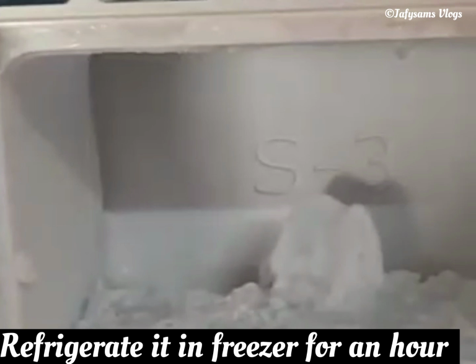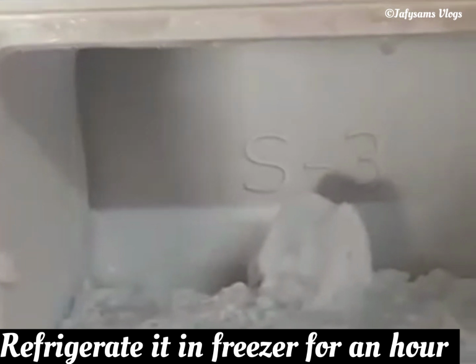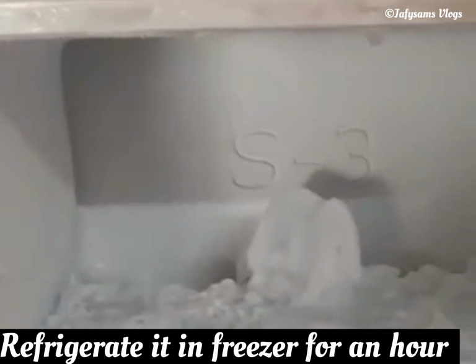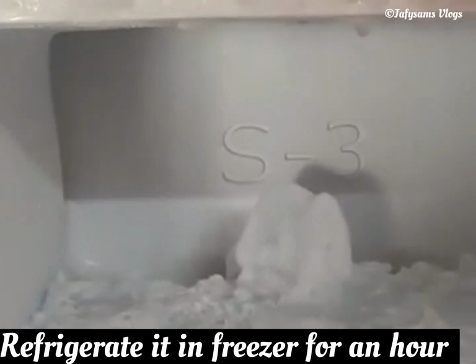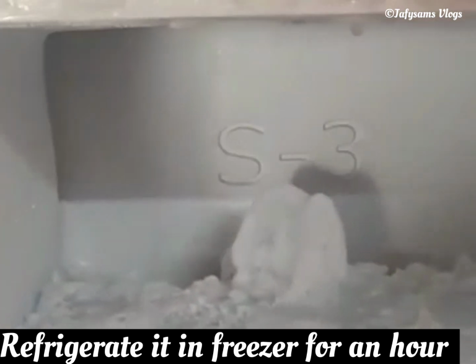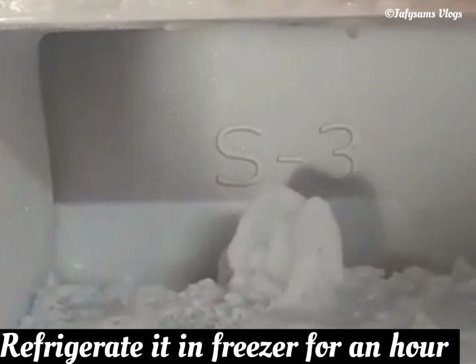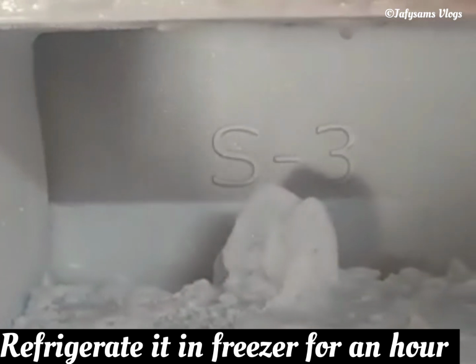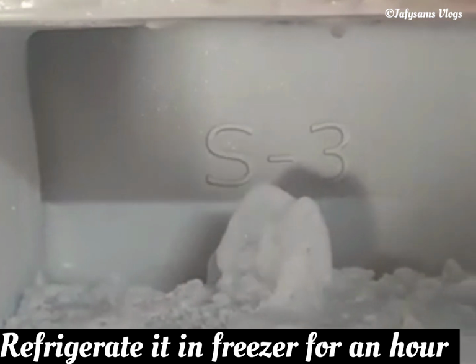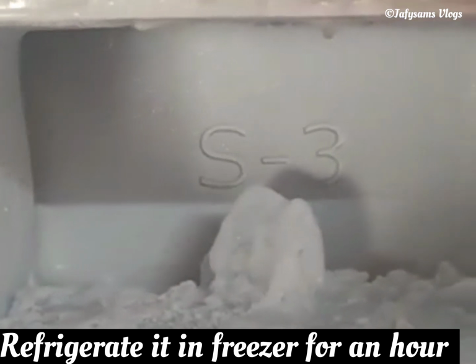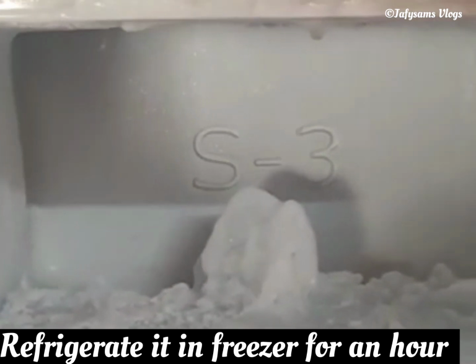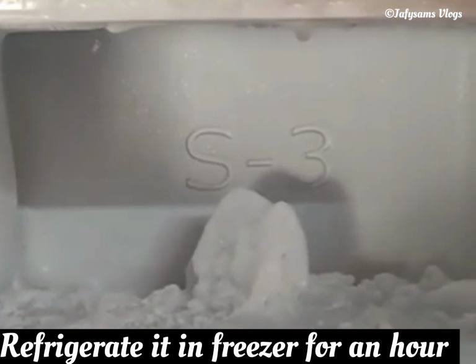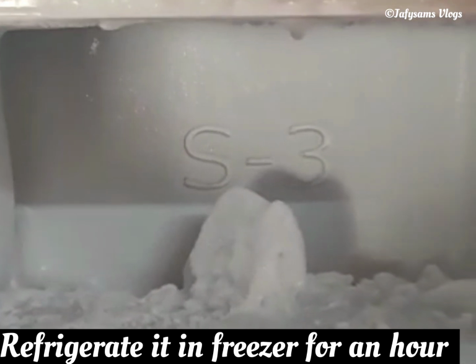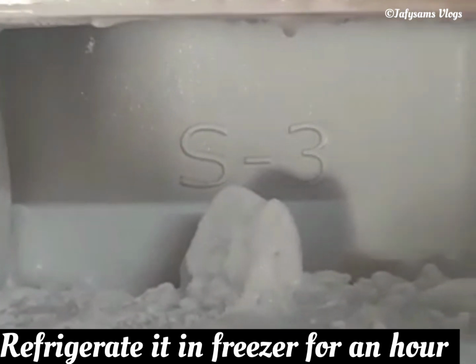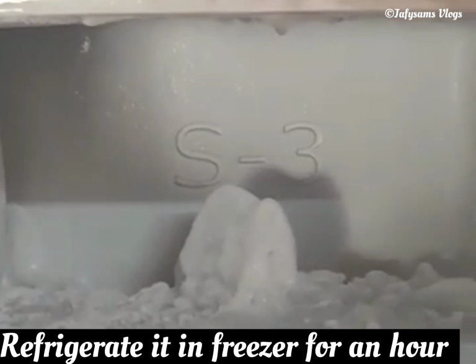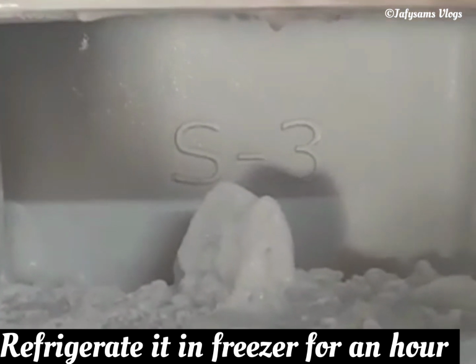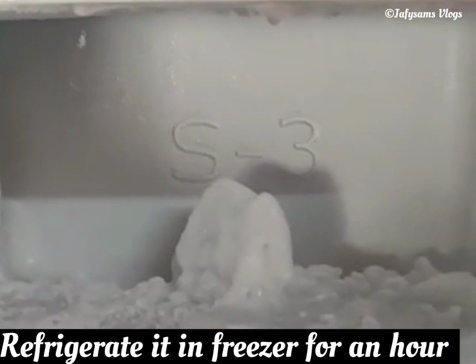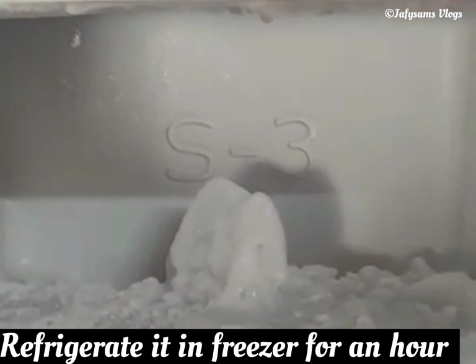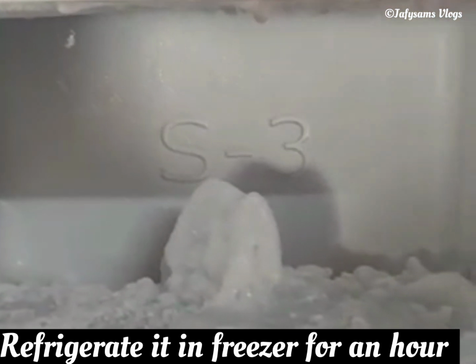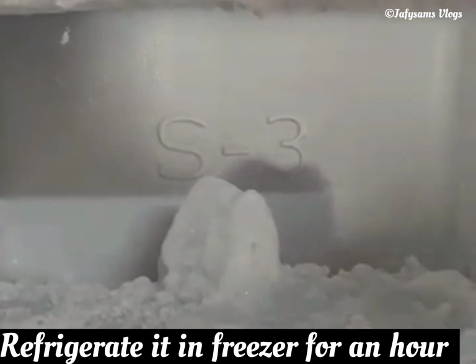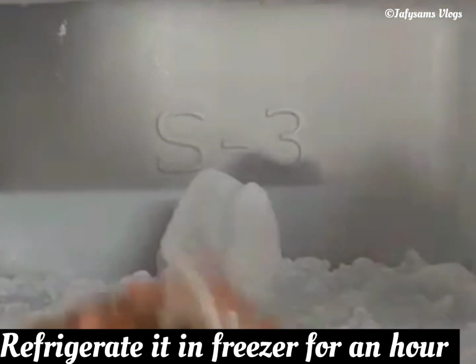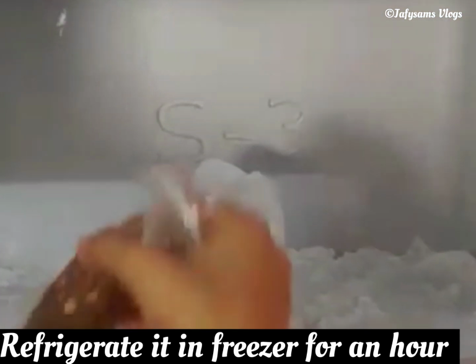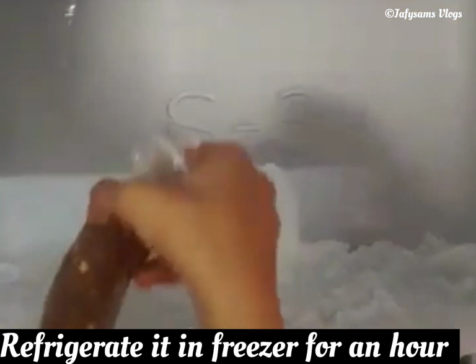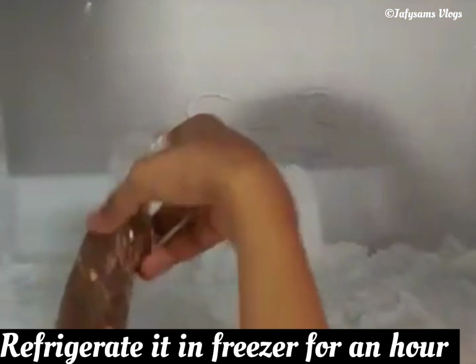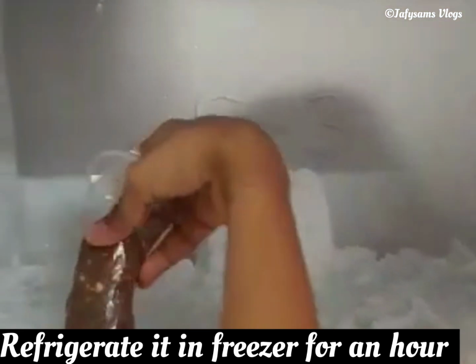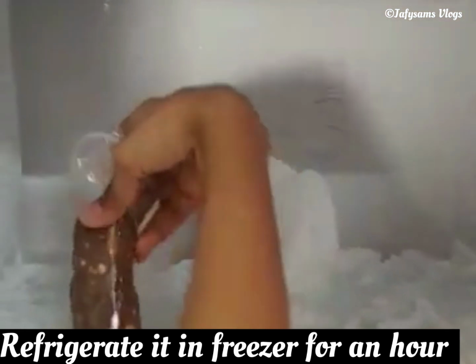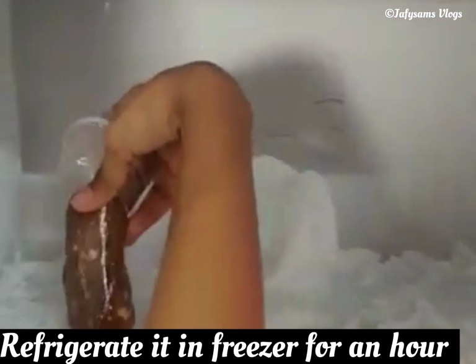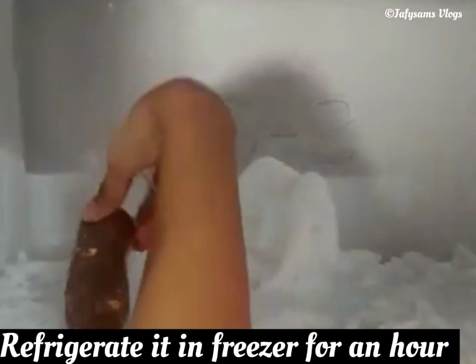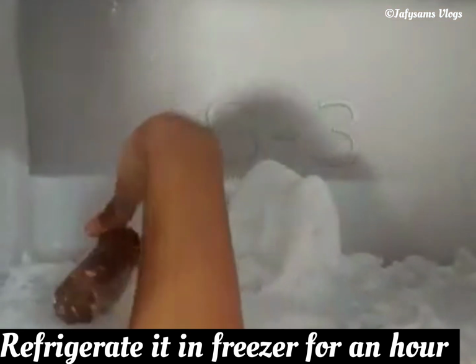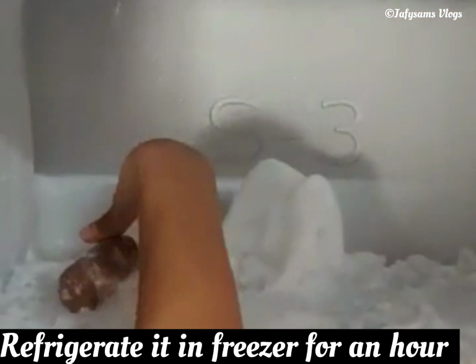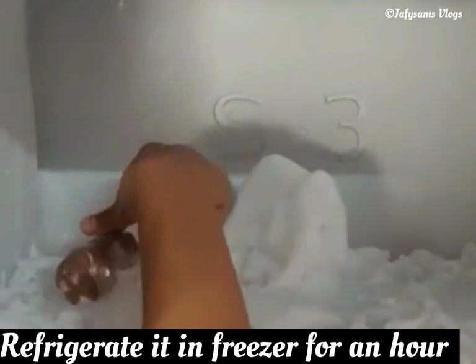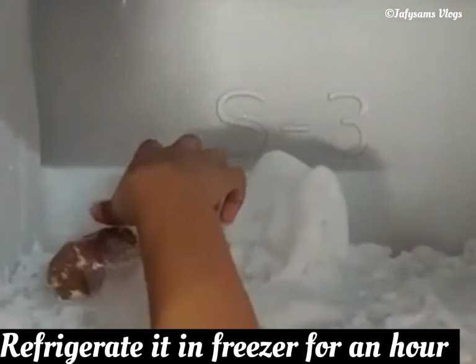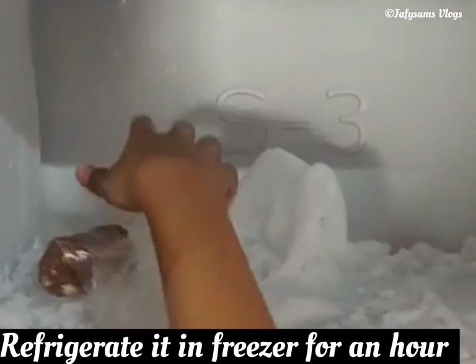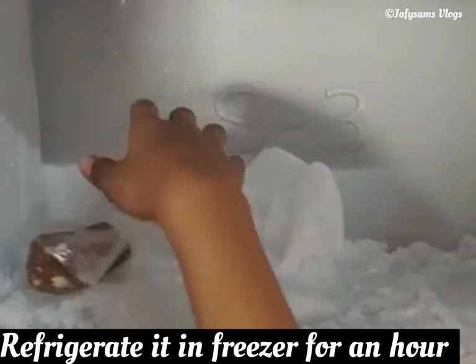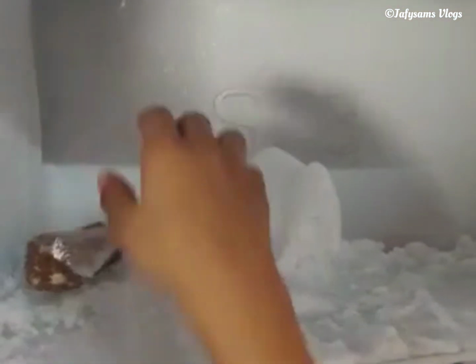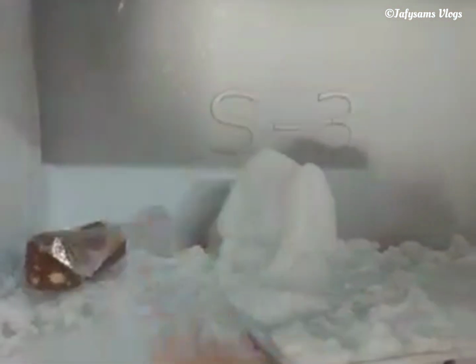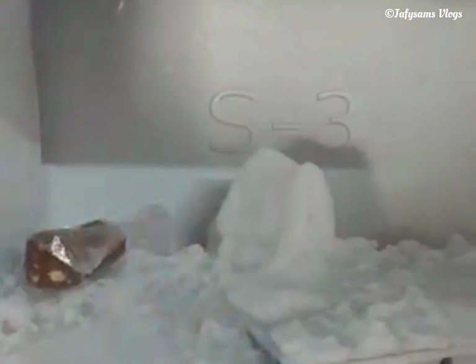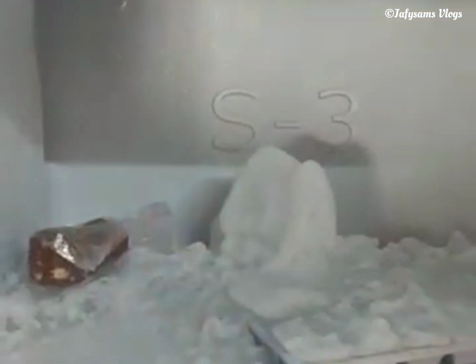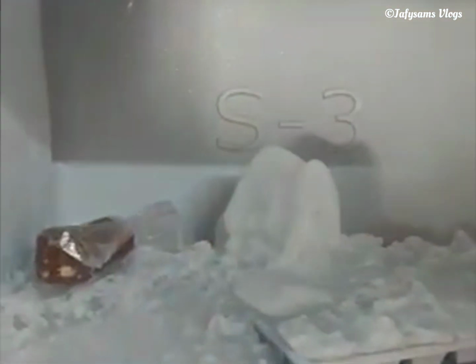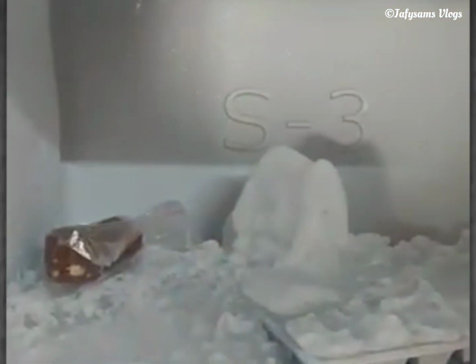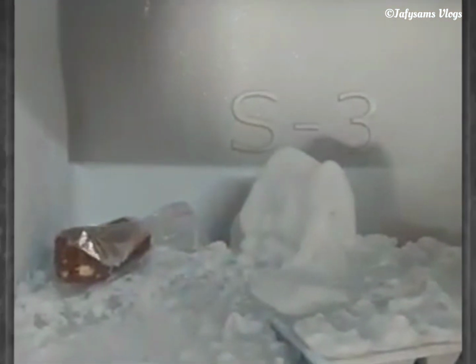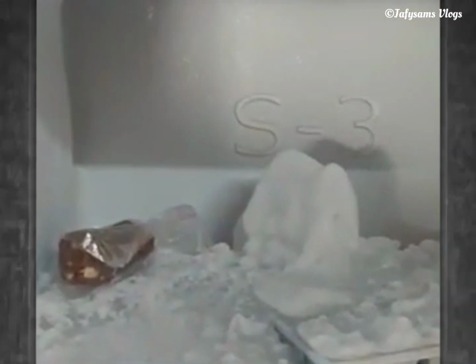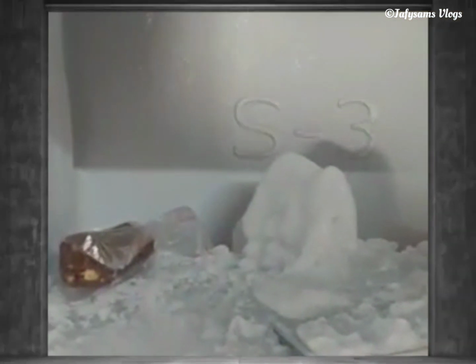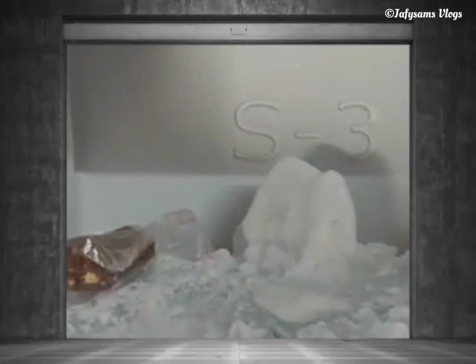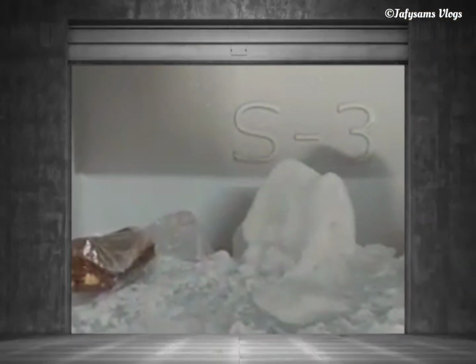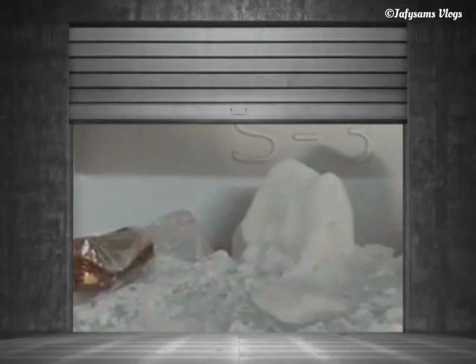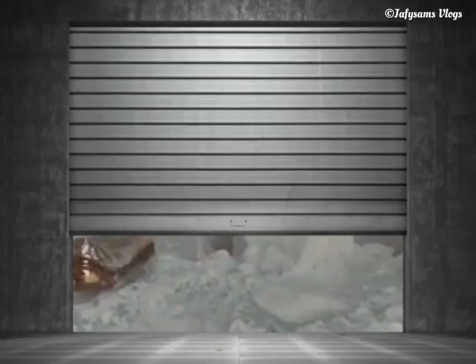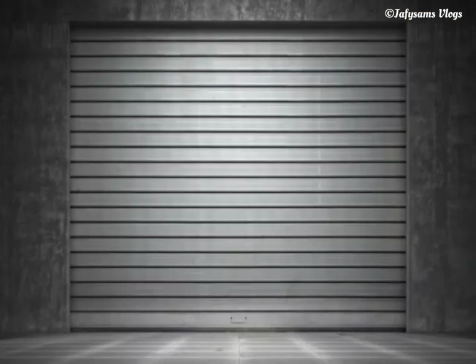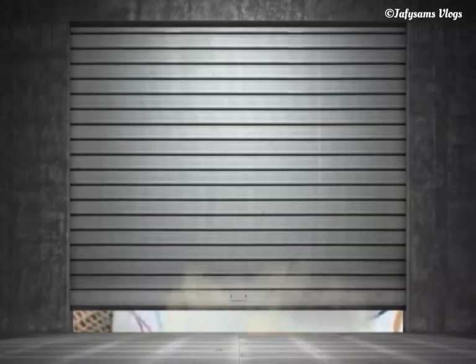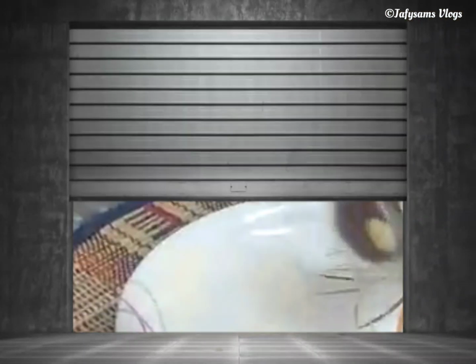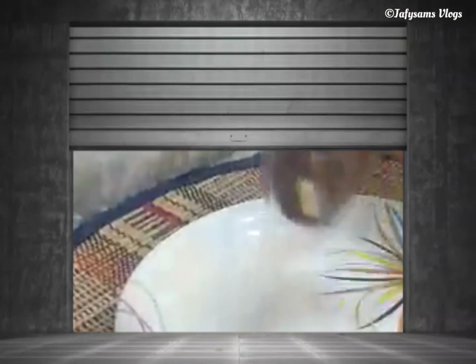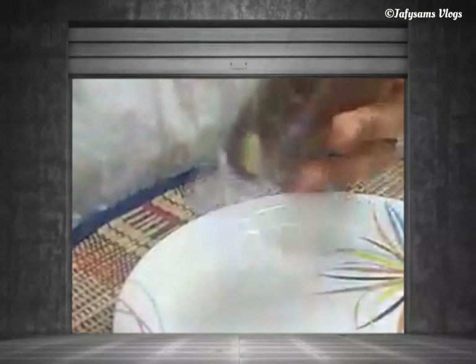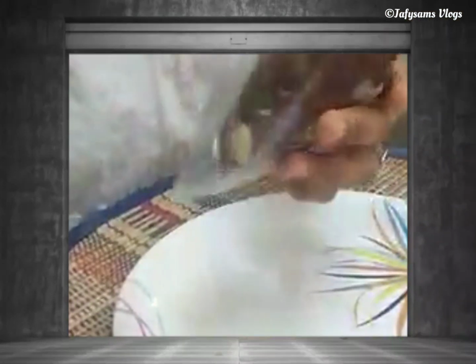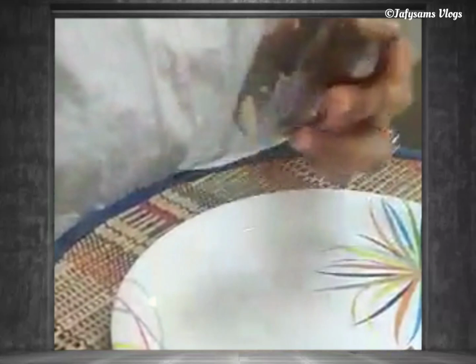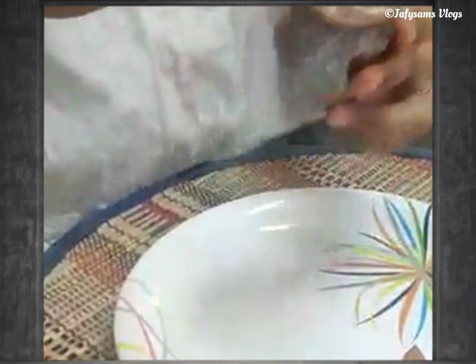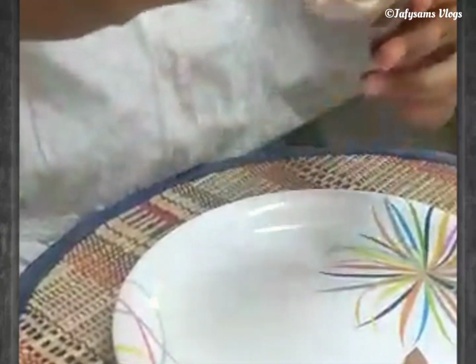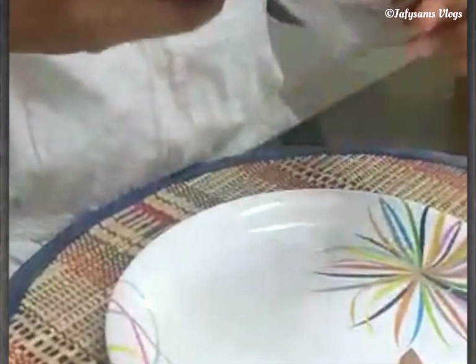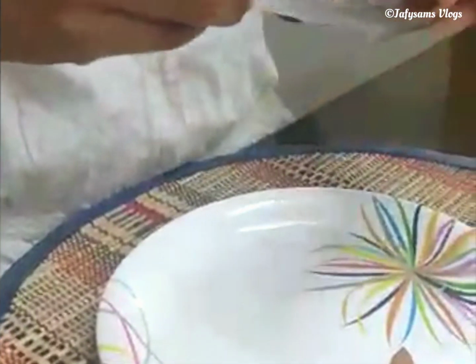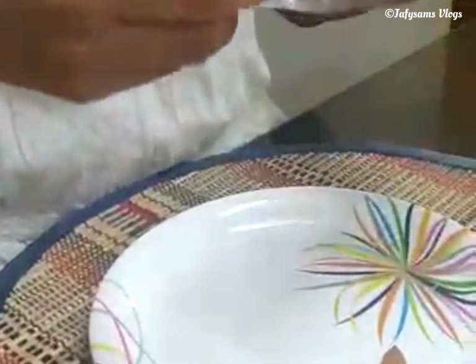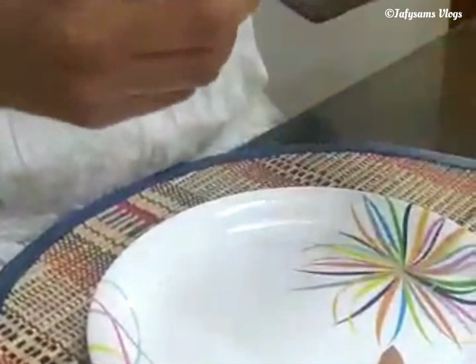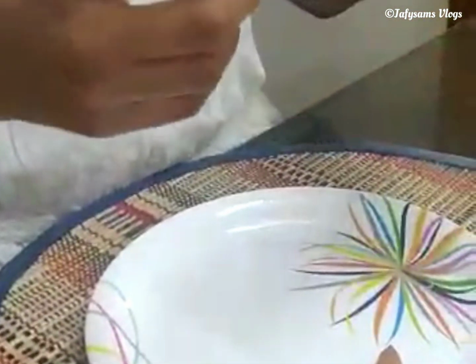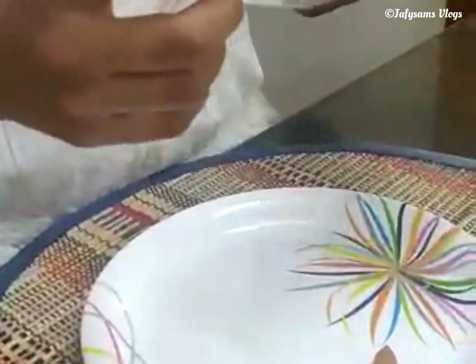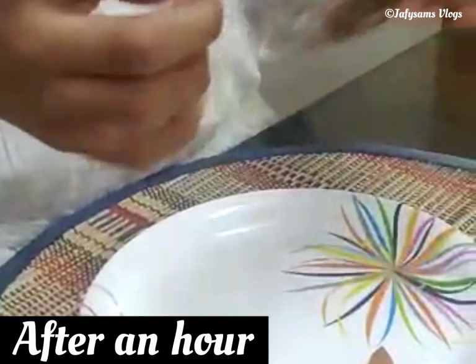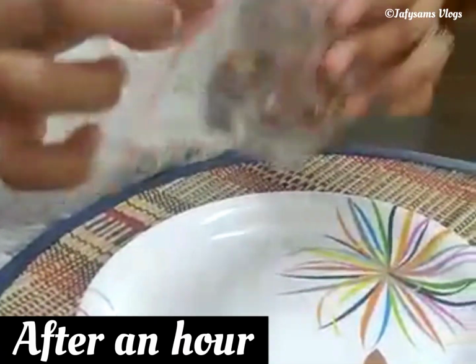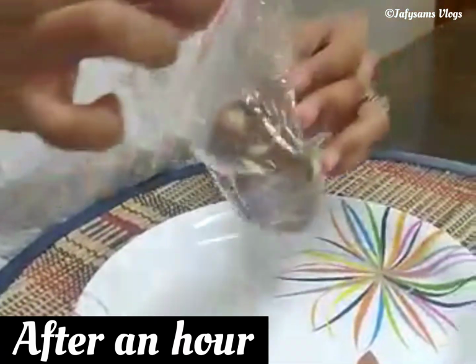Now I am going to keep this dough inside the freezer. Let it set for one hour. I am taking the dough out of the freezer.